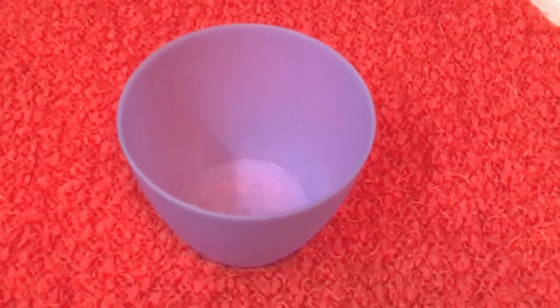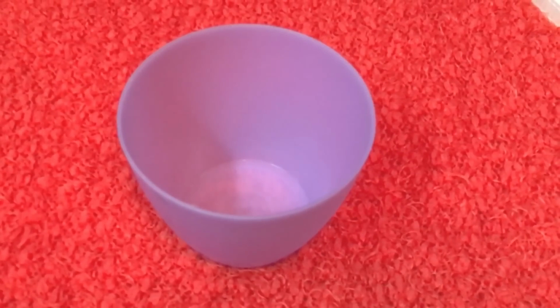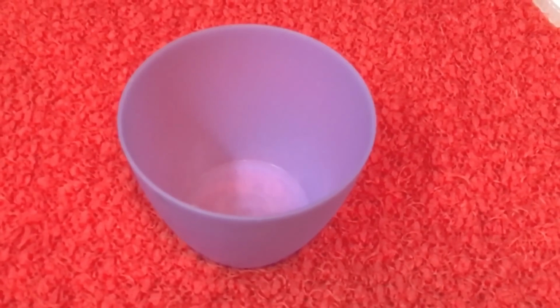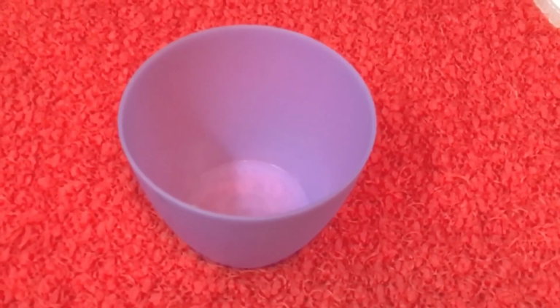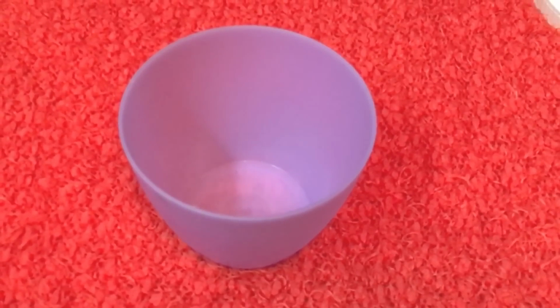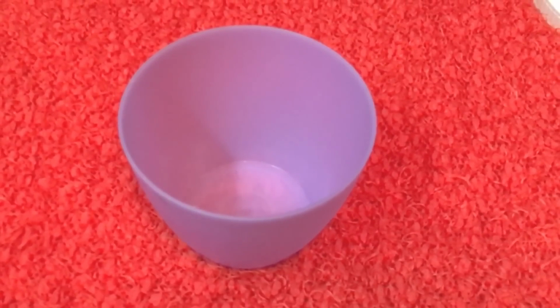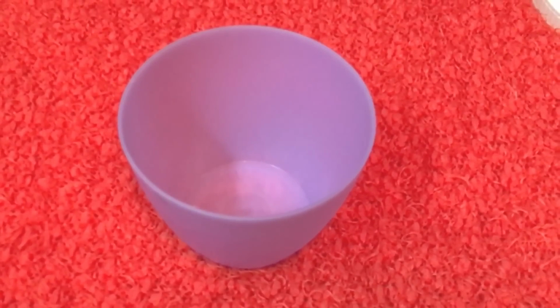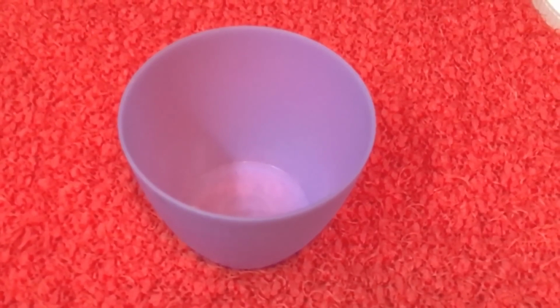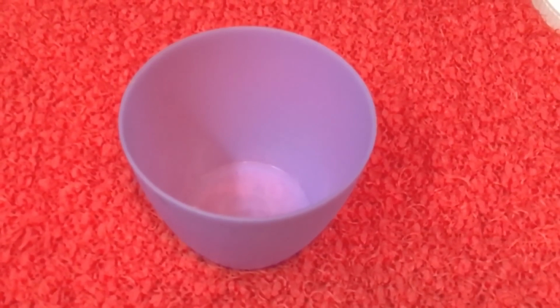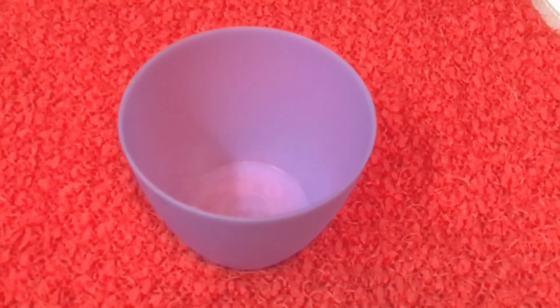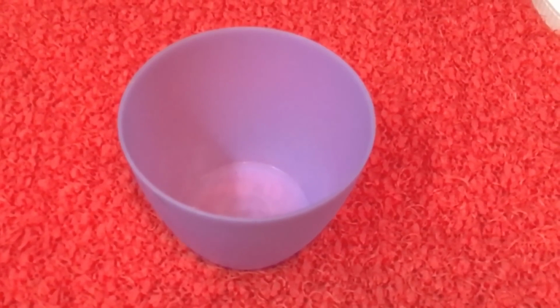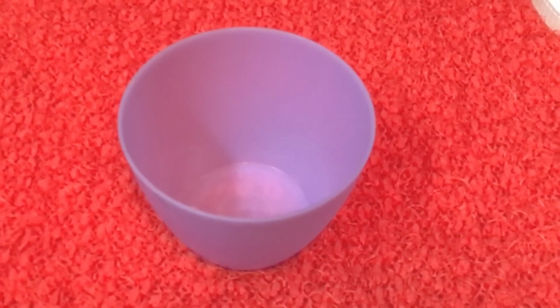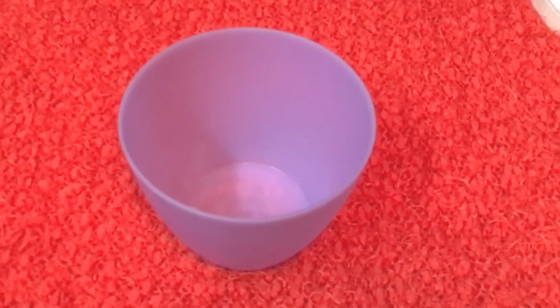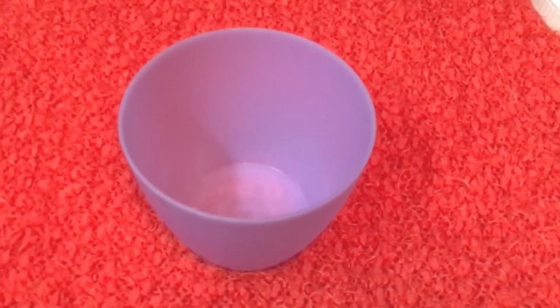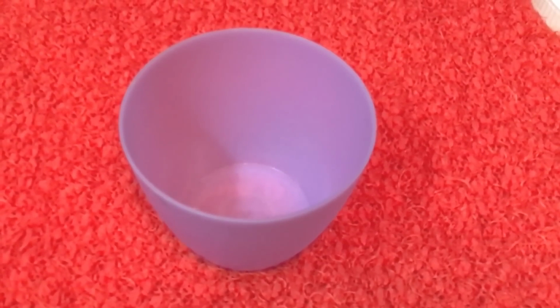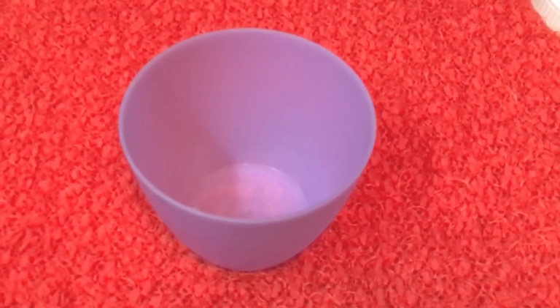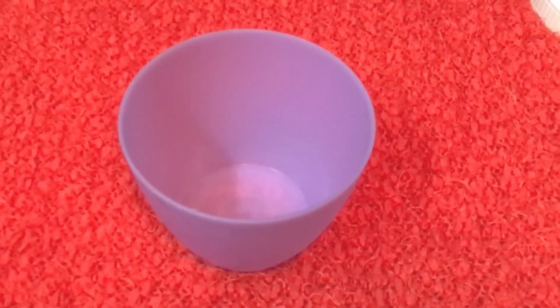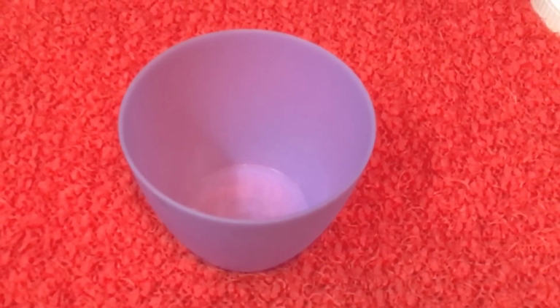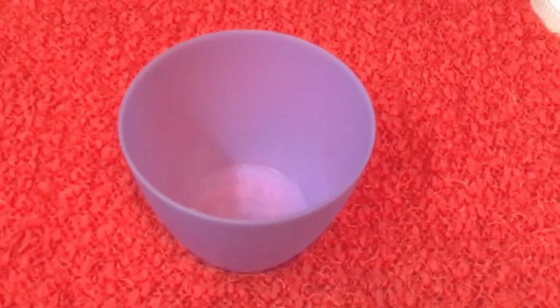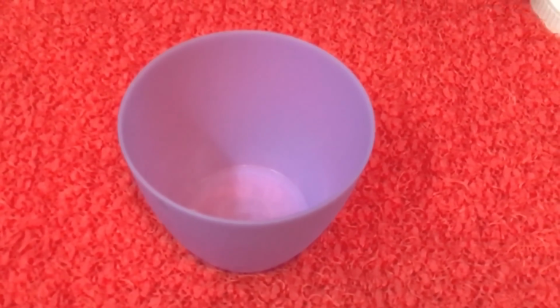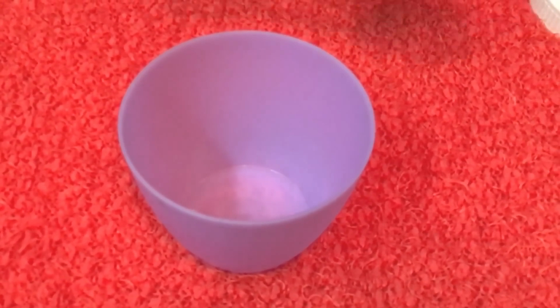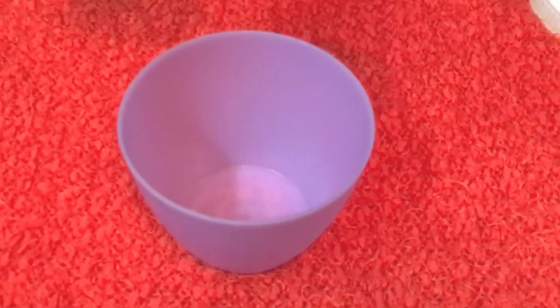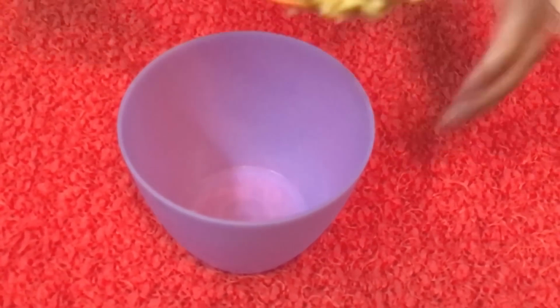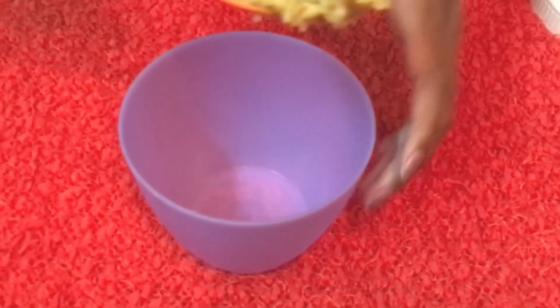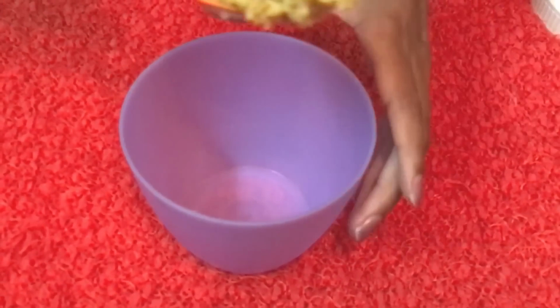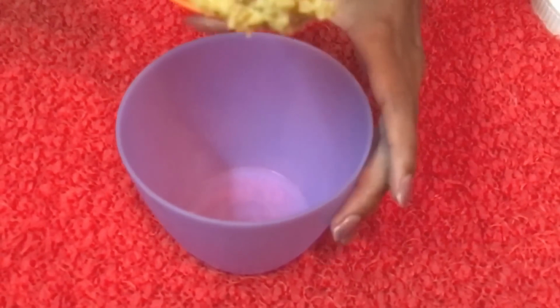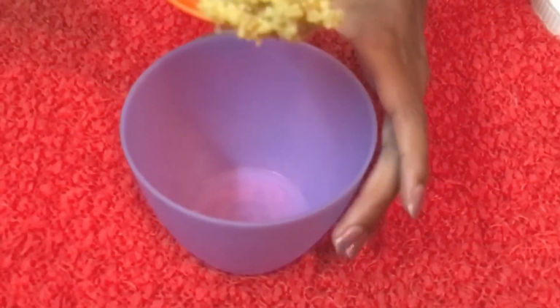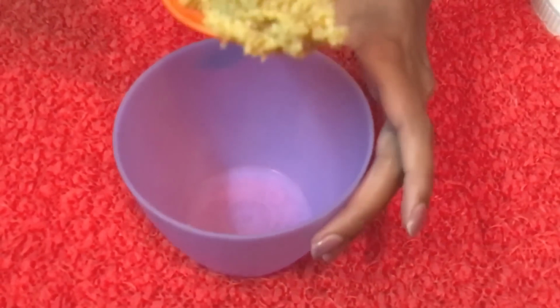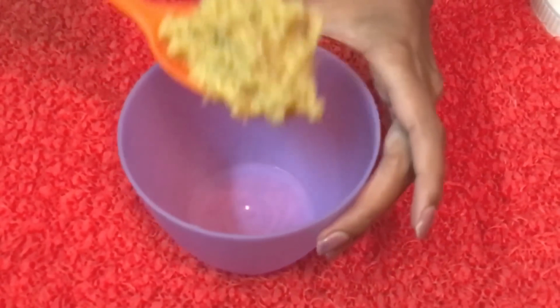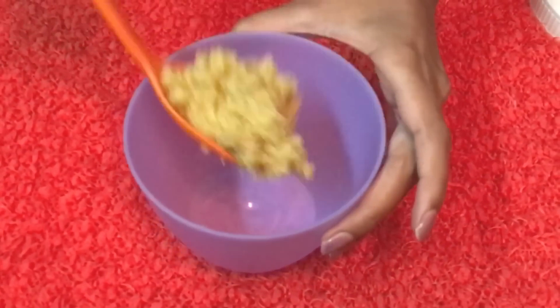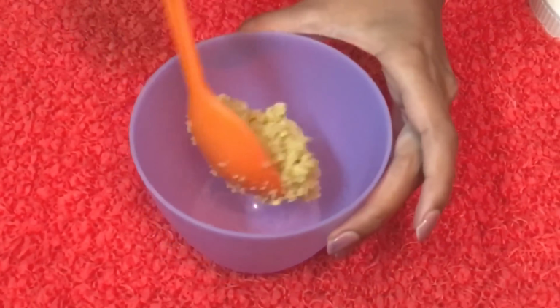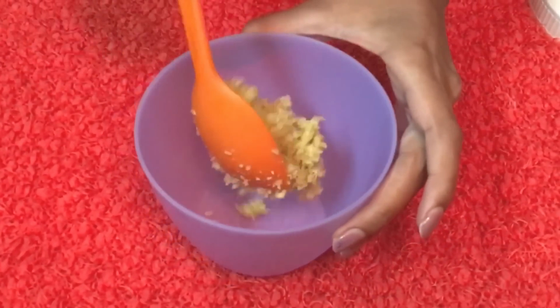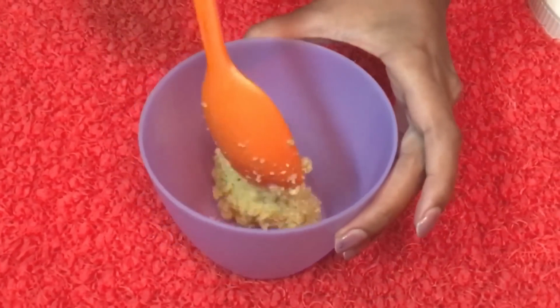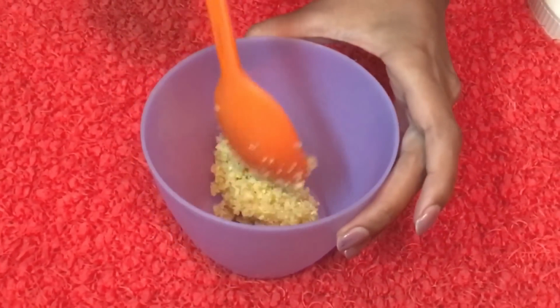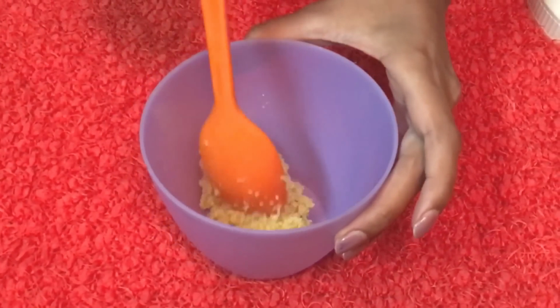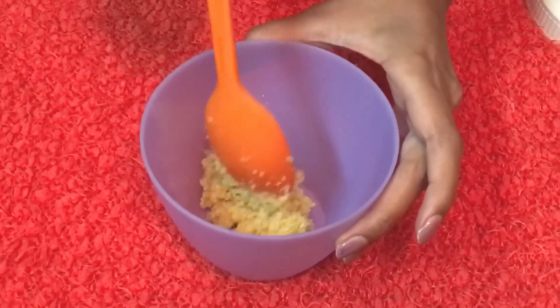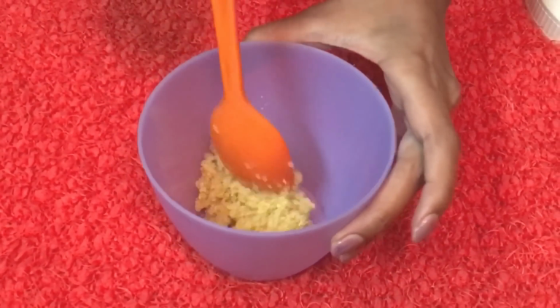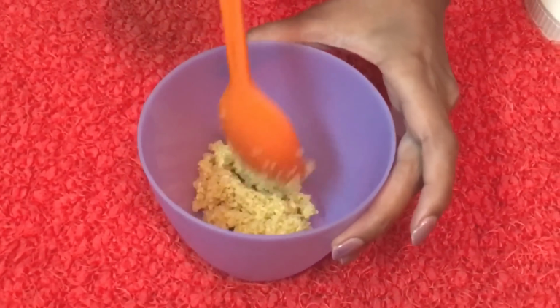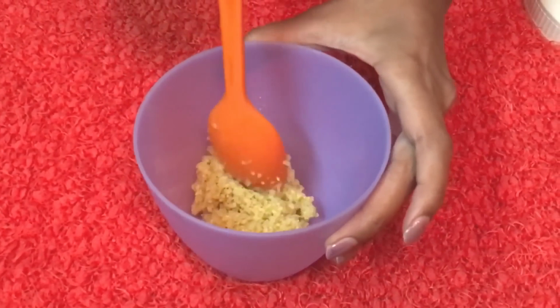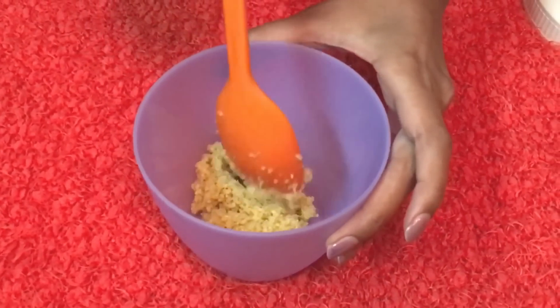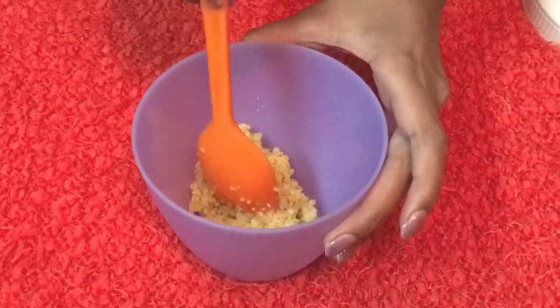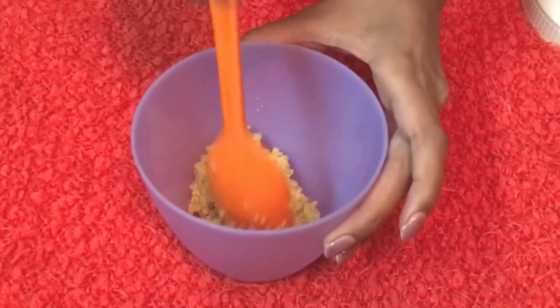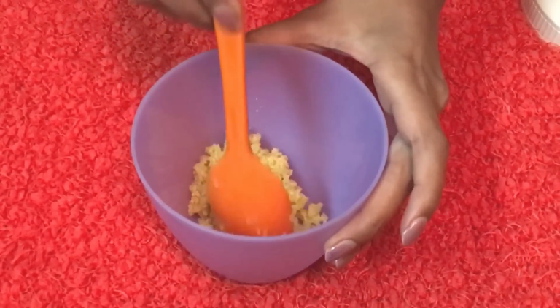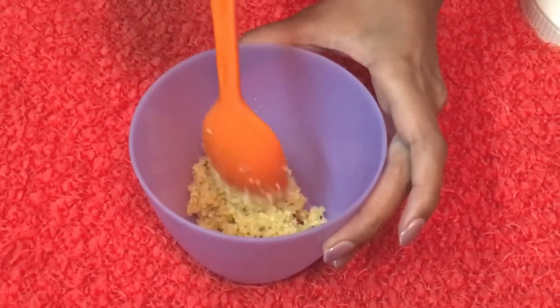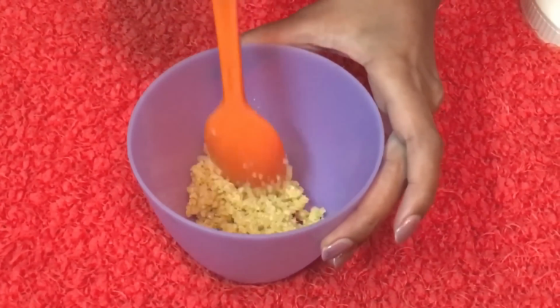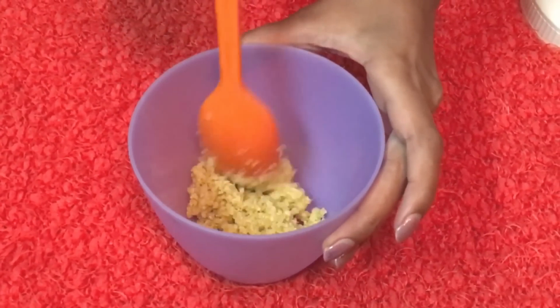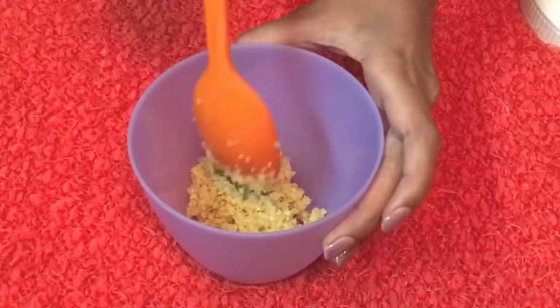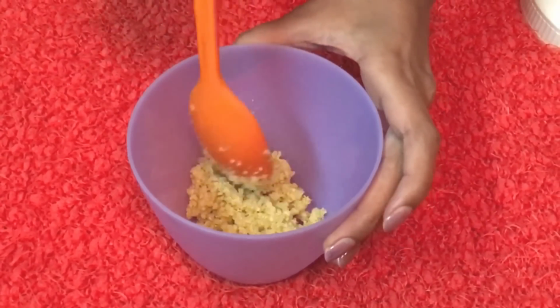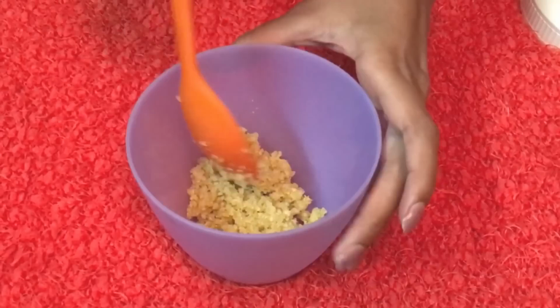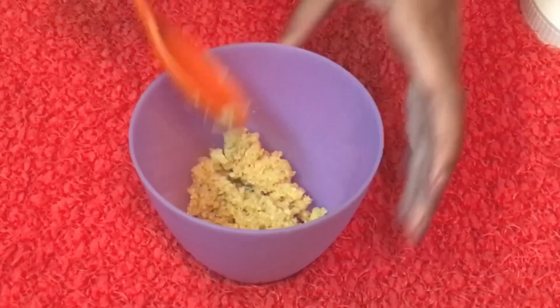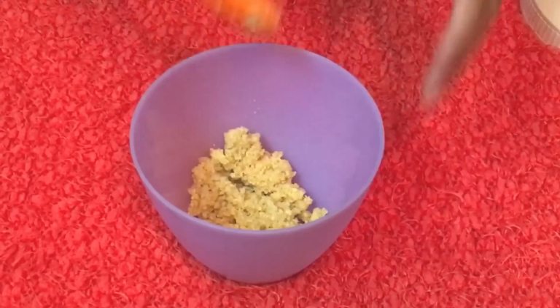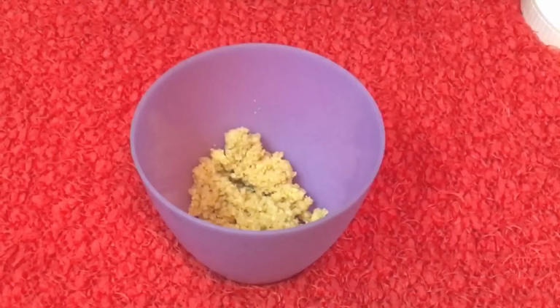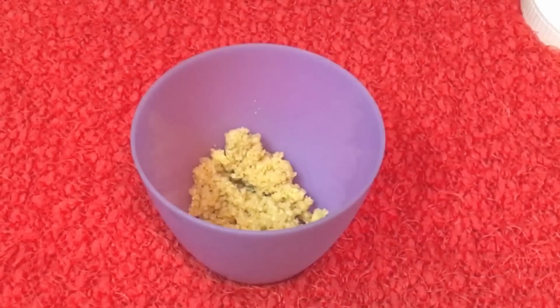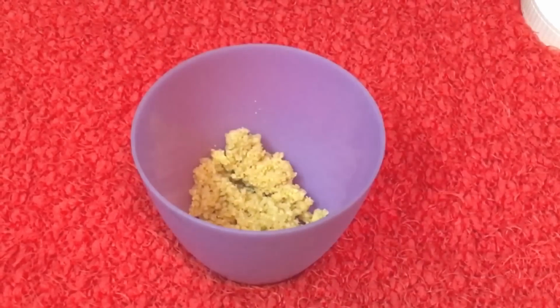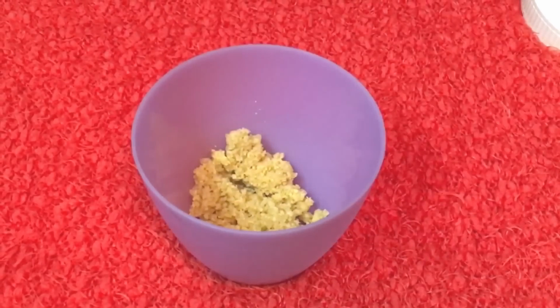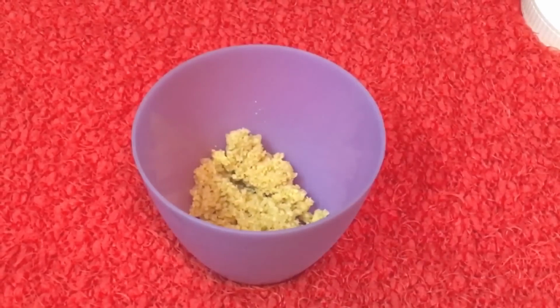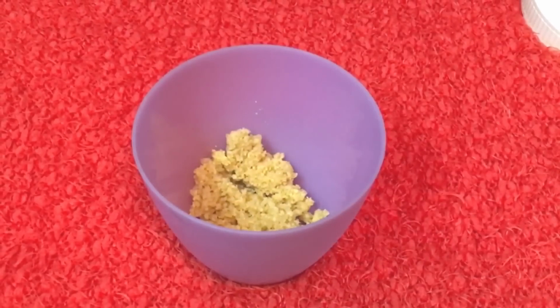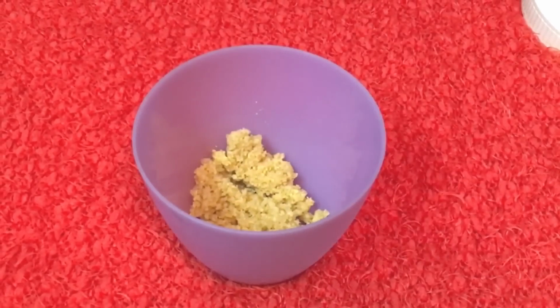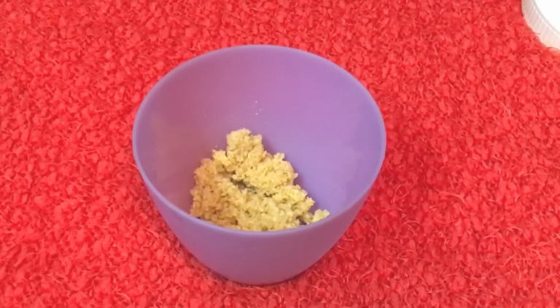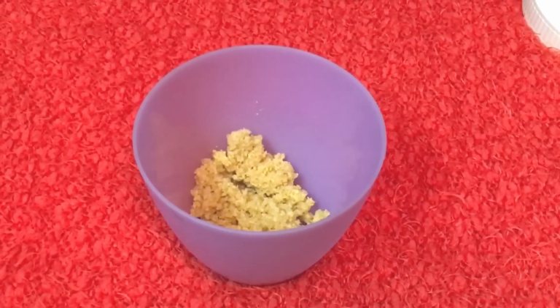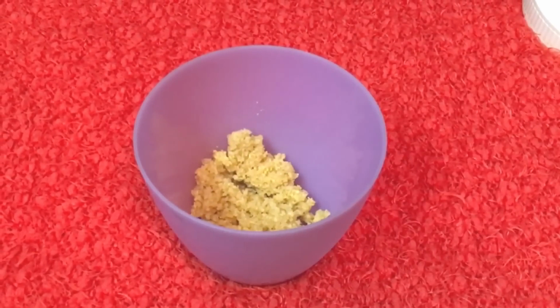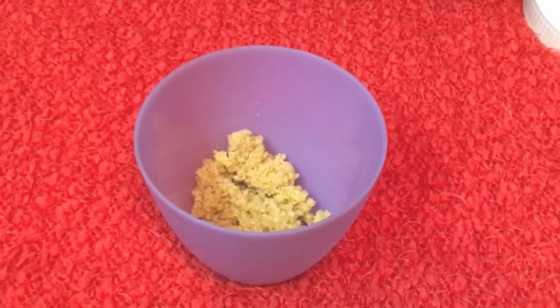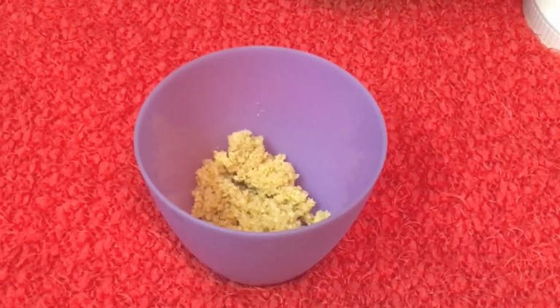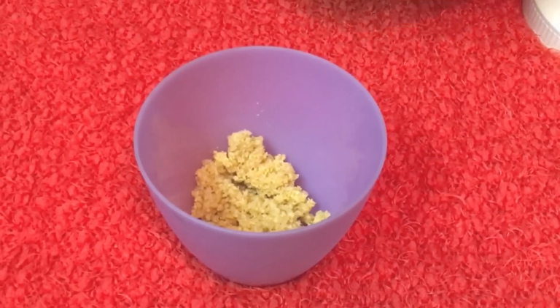Once you've done the grinding, take the mixture in a bowl and add yogurt or curd into it and mix it well. Make sure the consistency is thick.